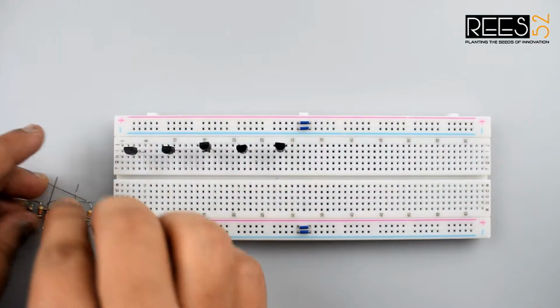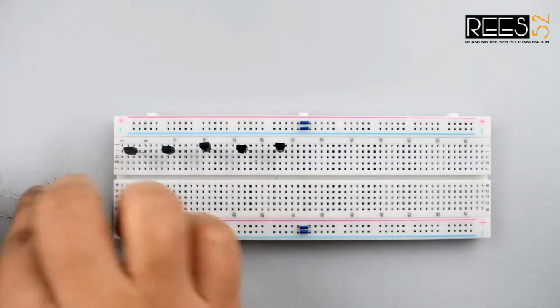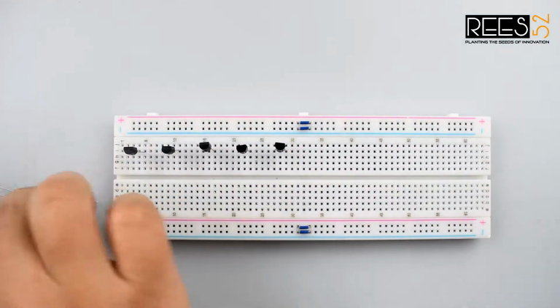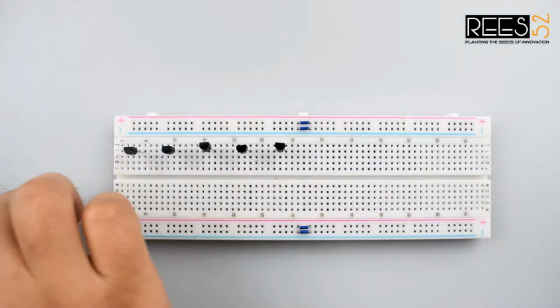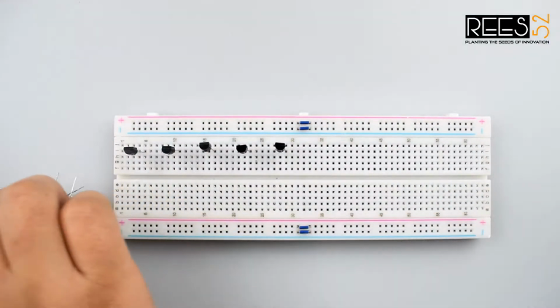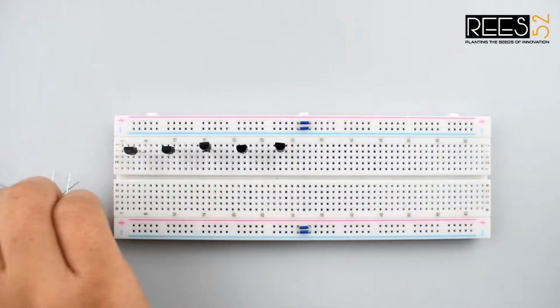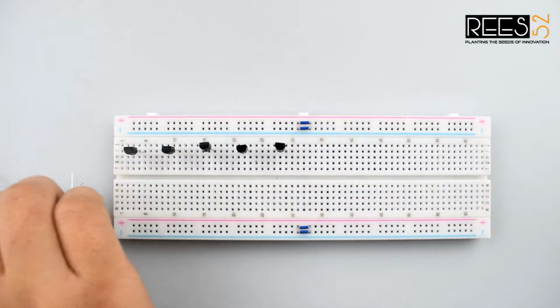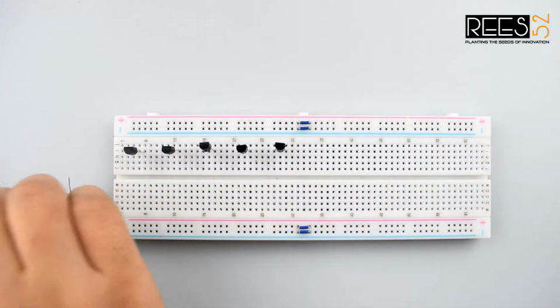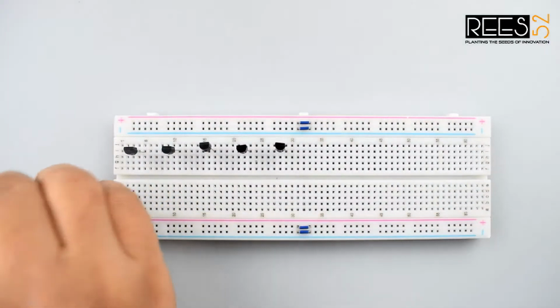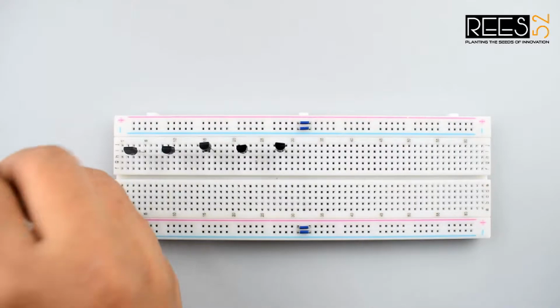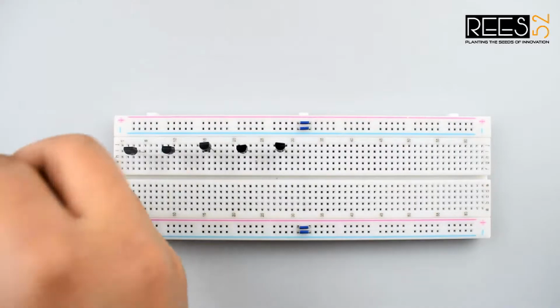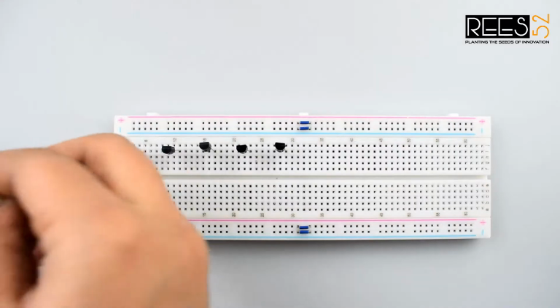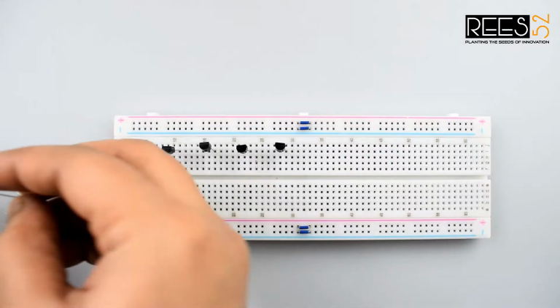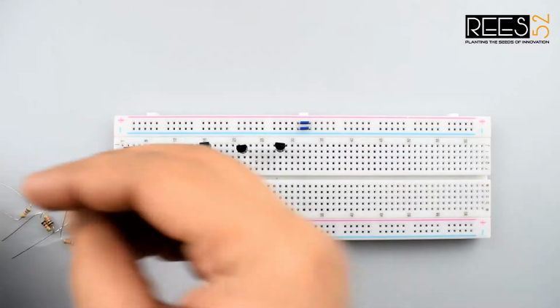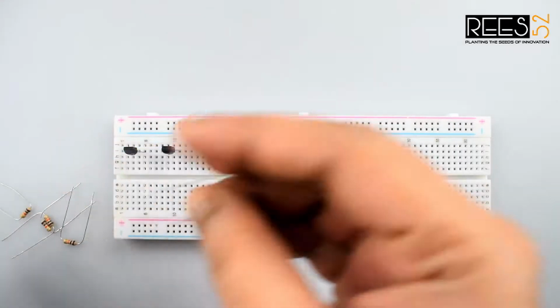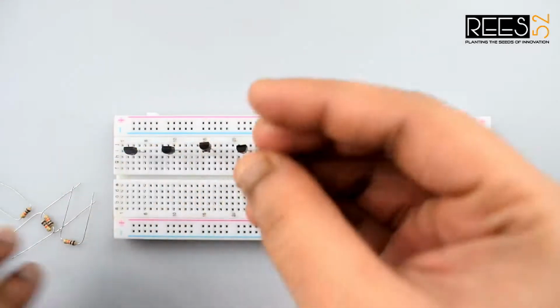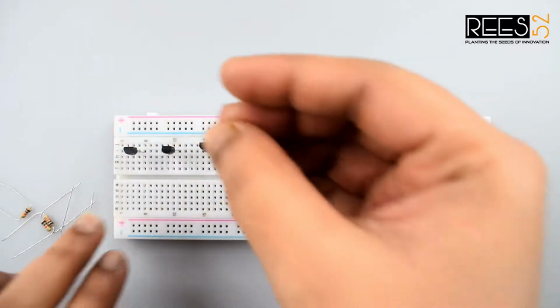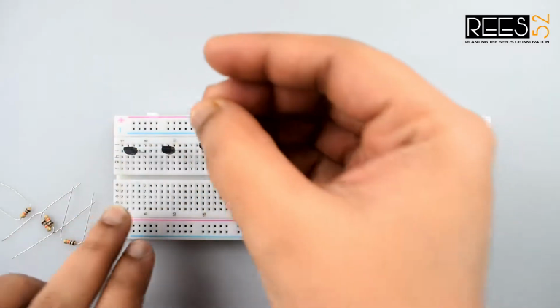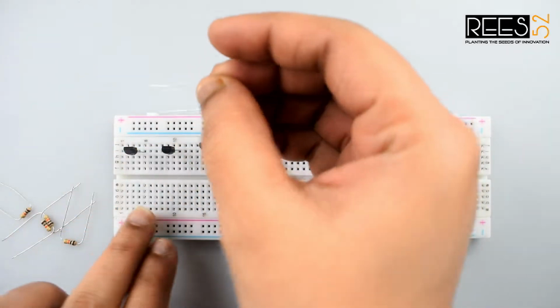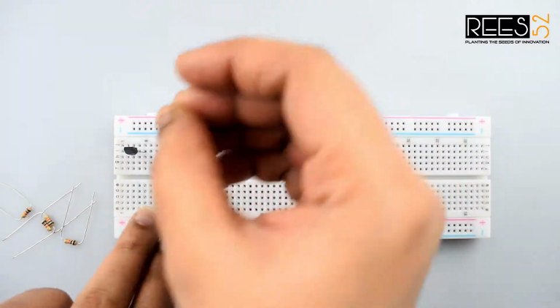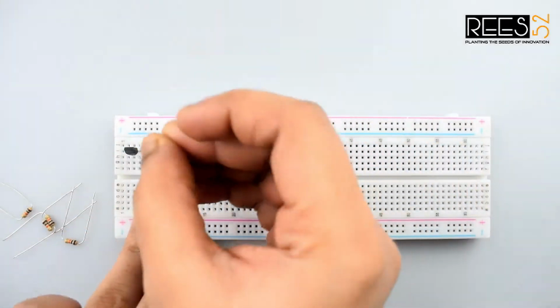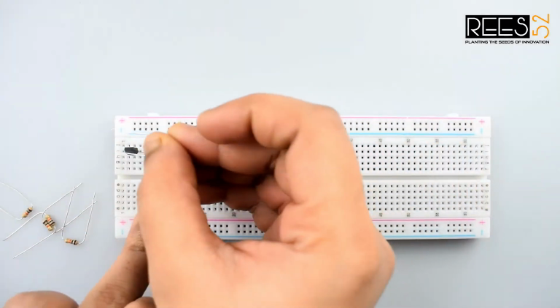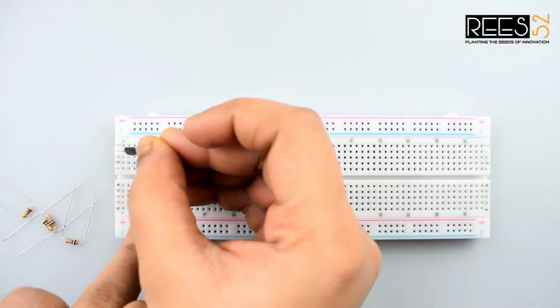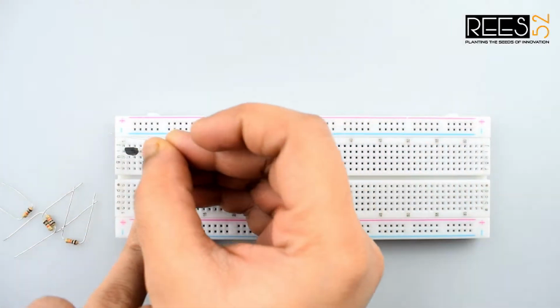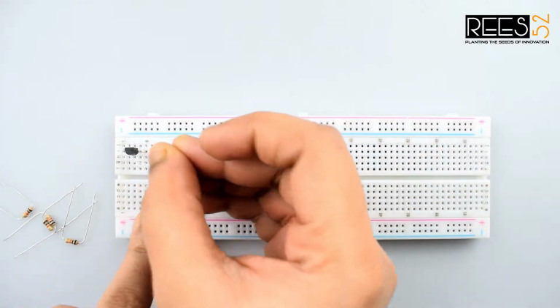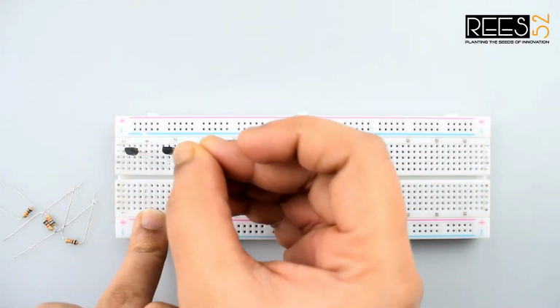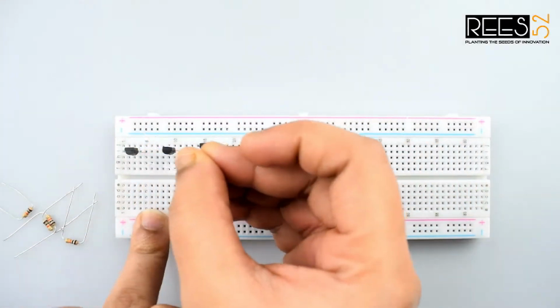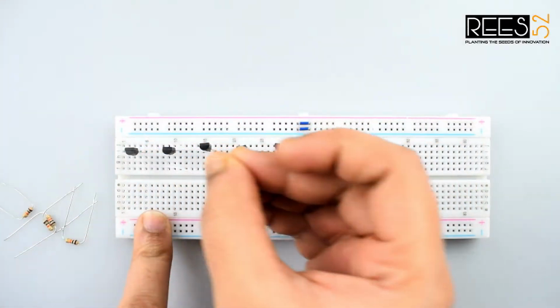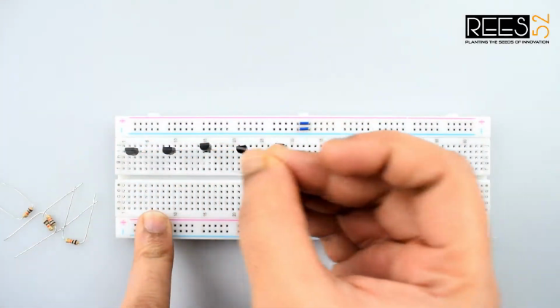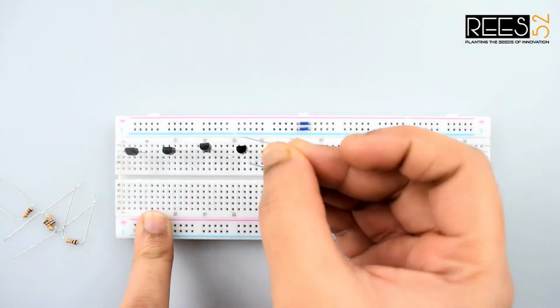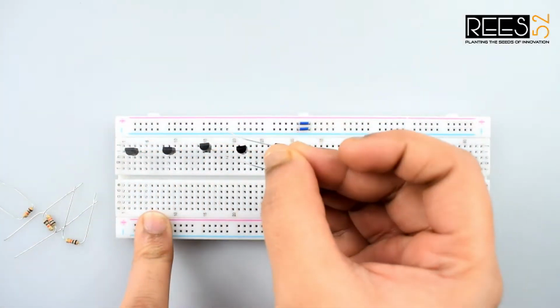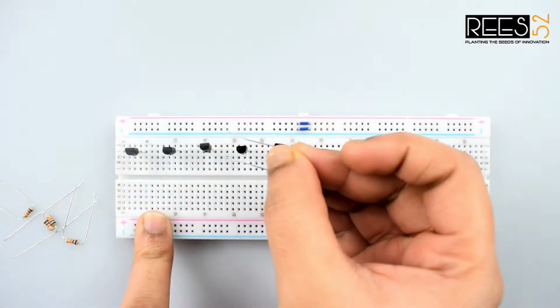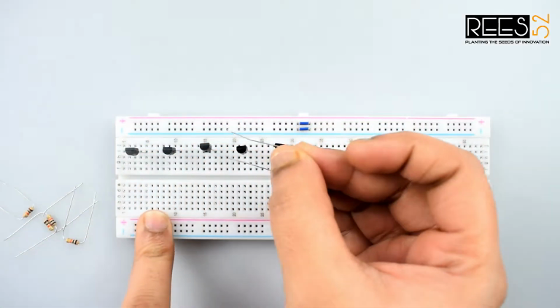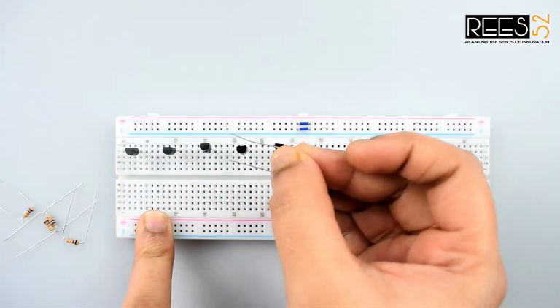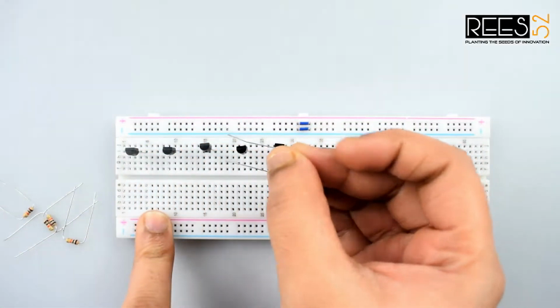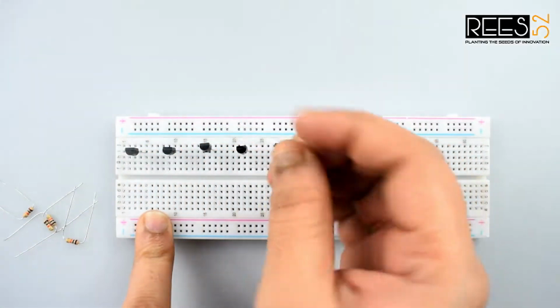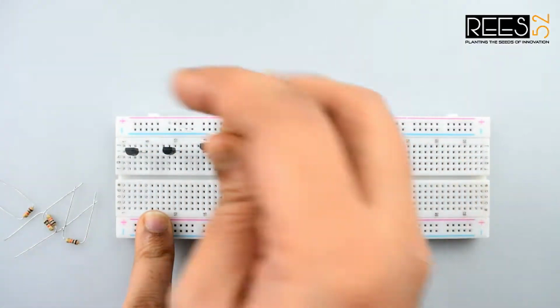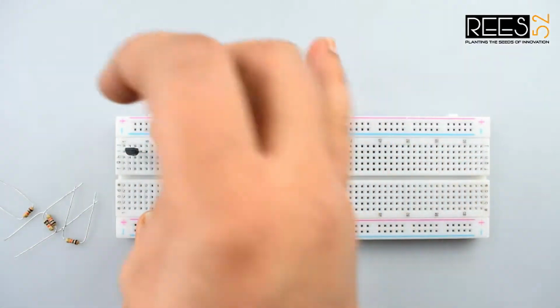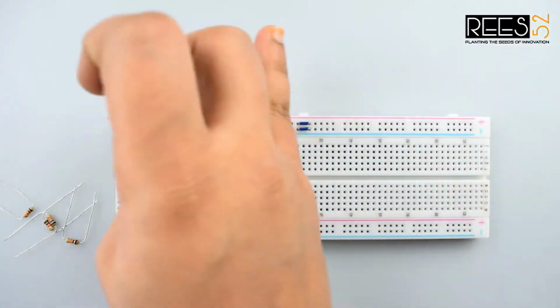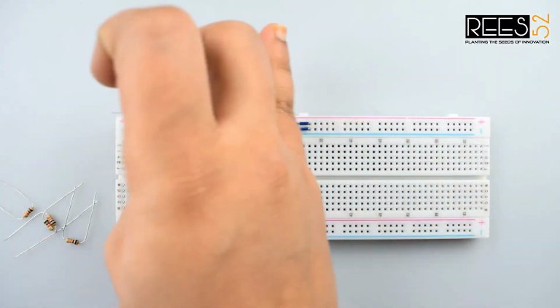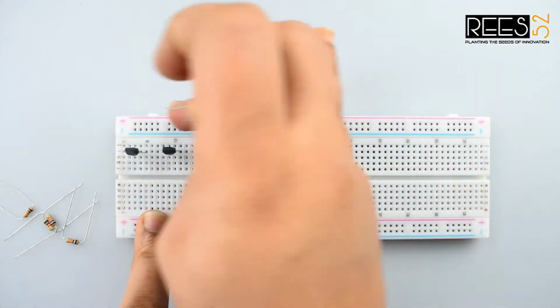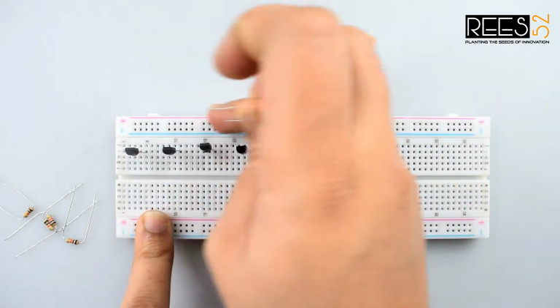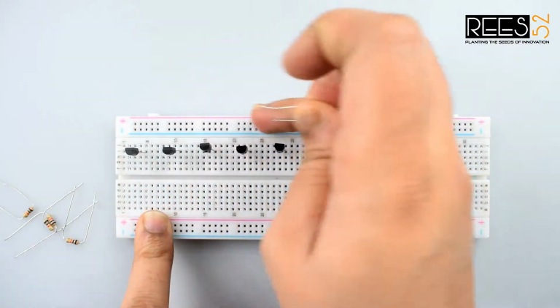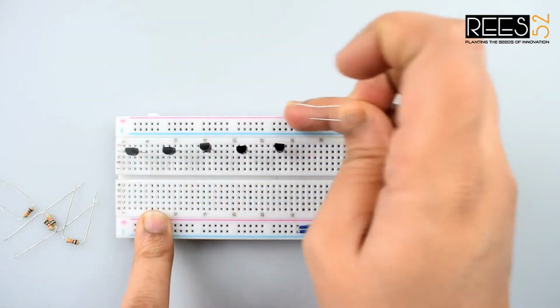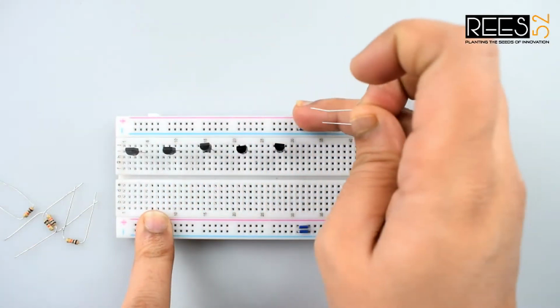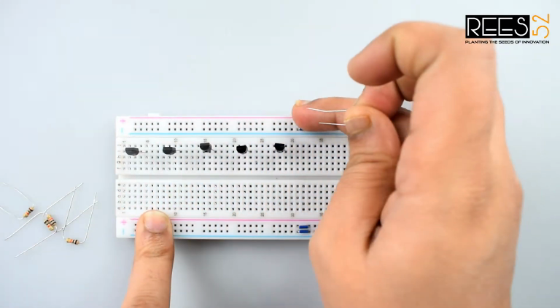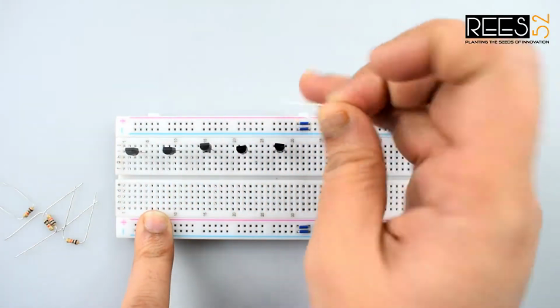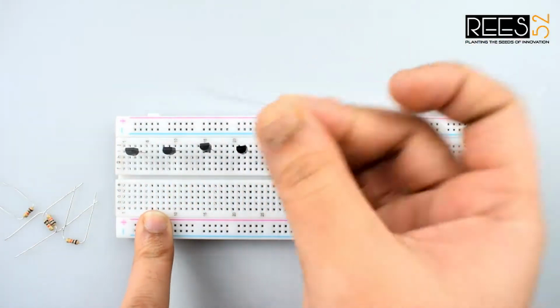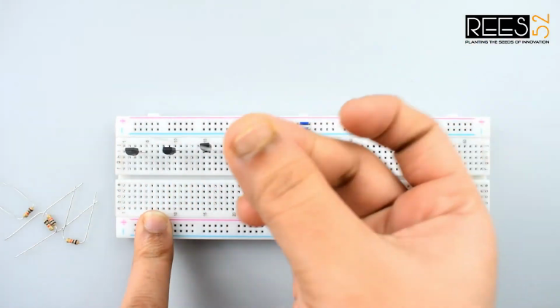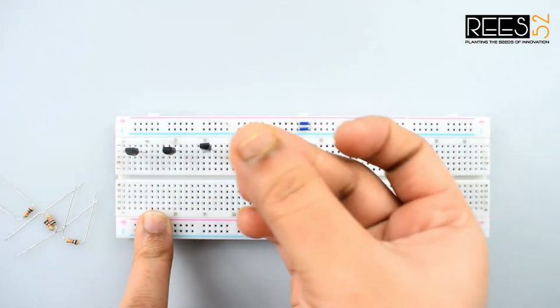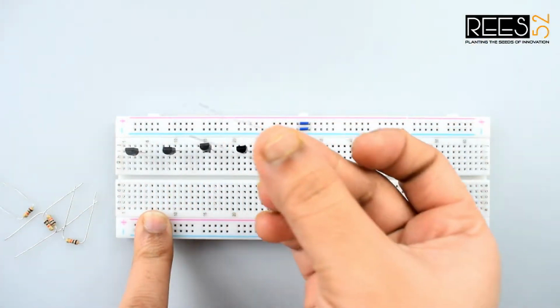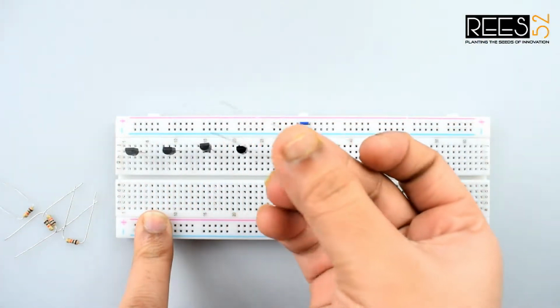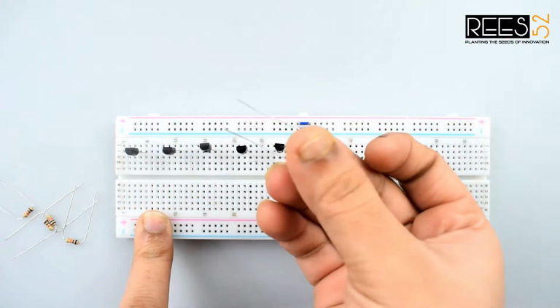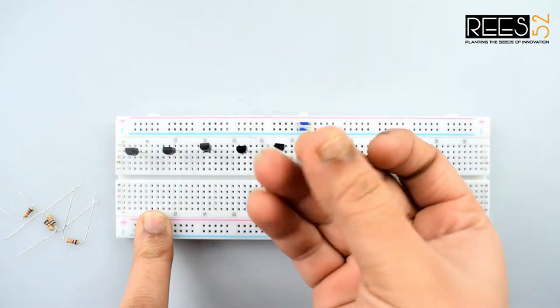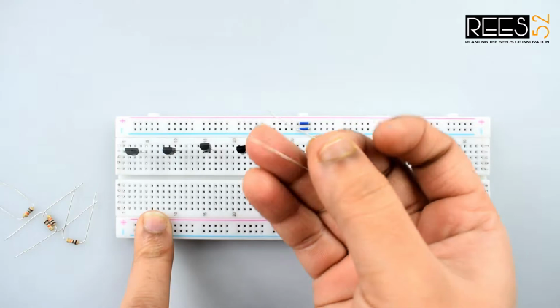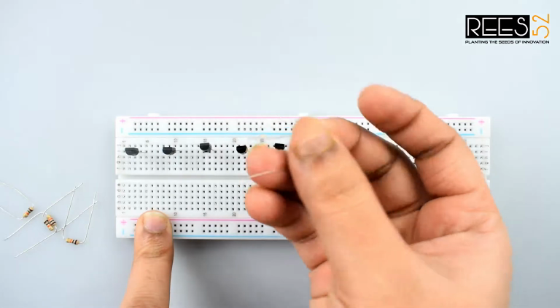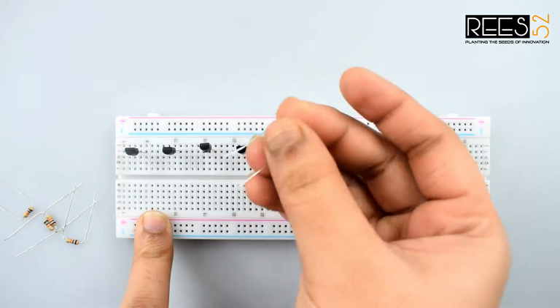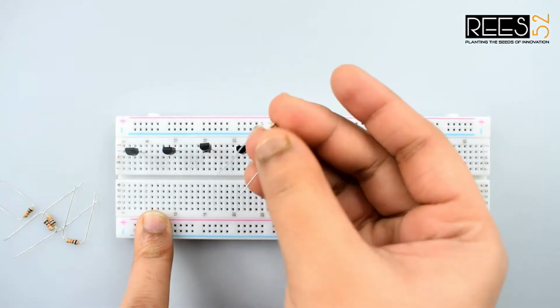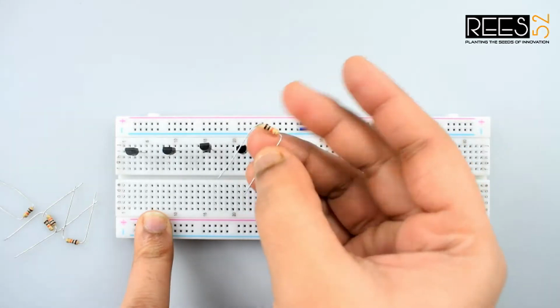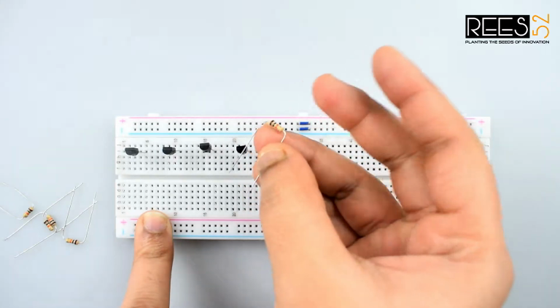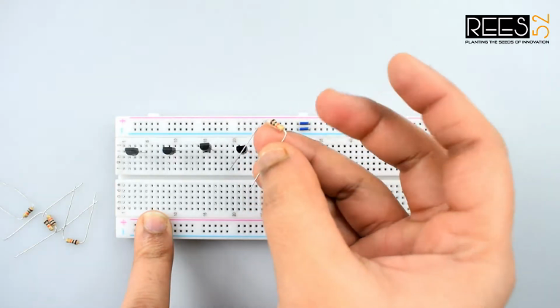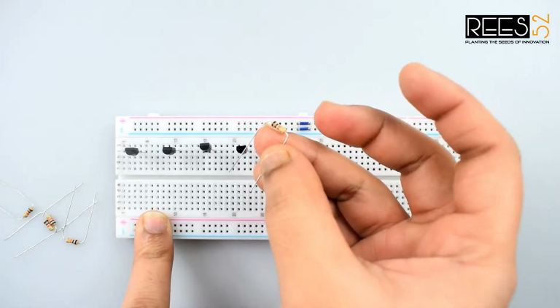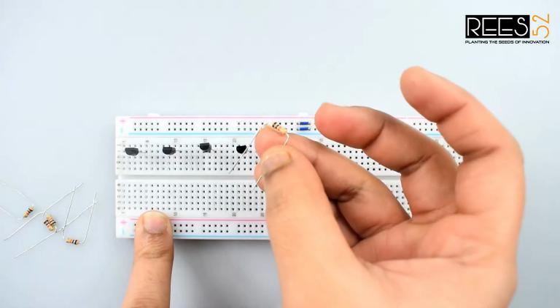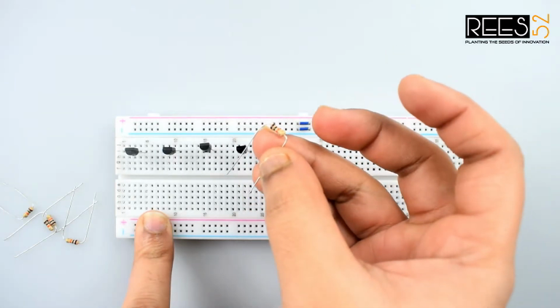Now connect the base pin of all the transistors to the positive rail using a 10k ohm resistor.